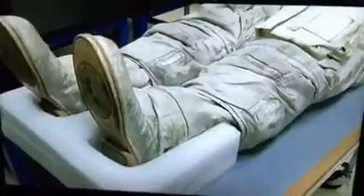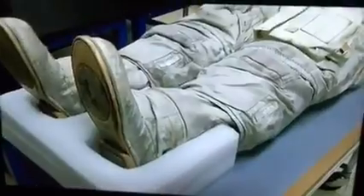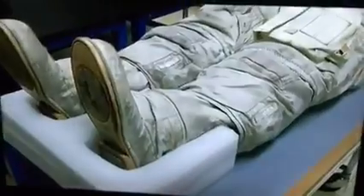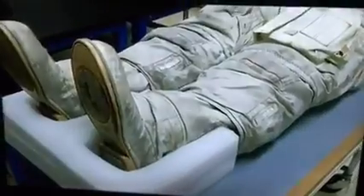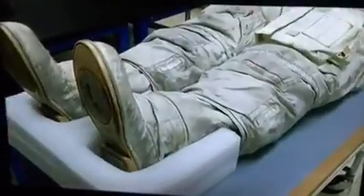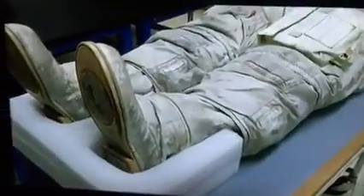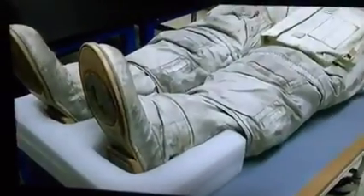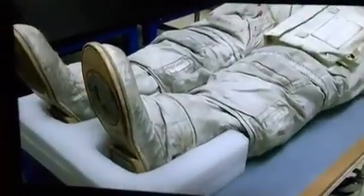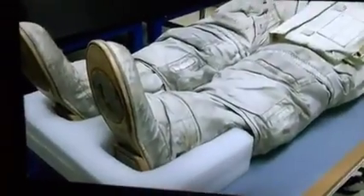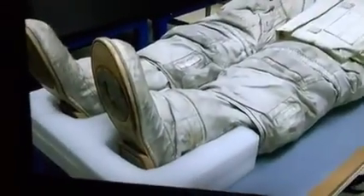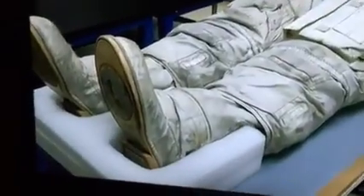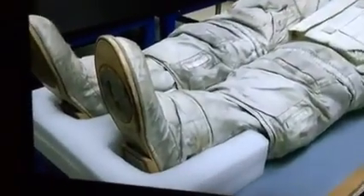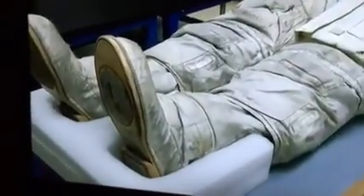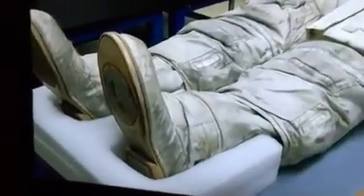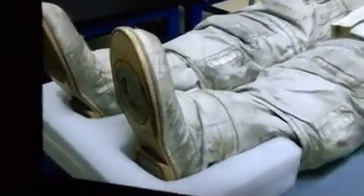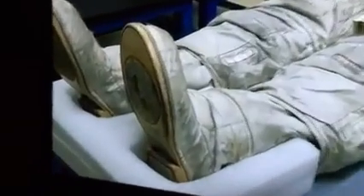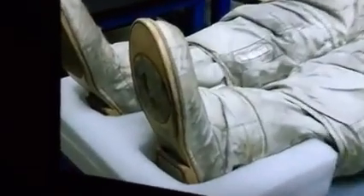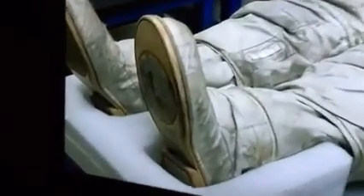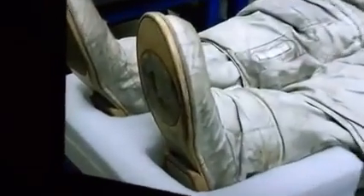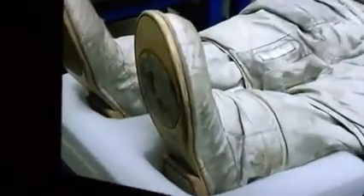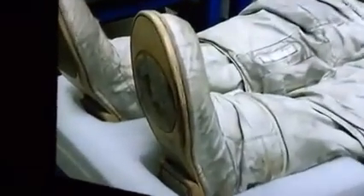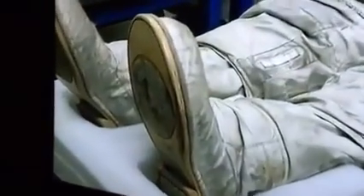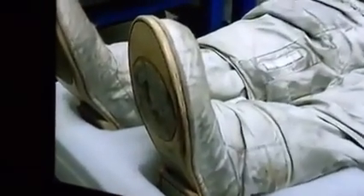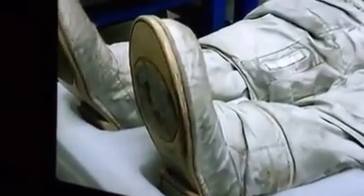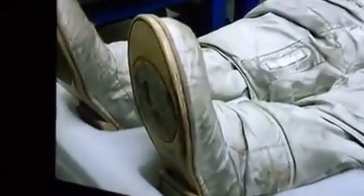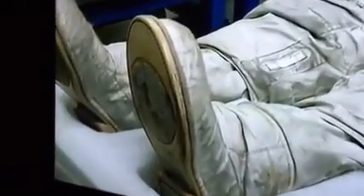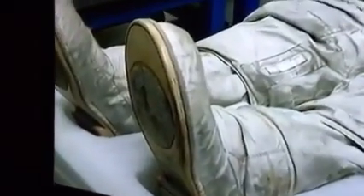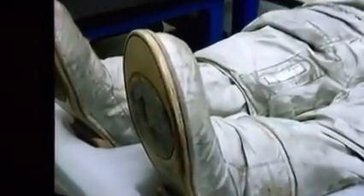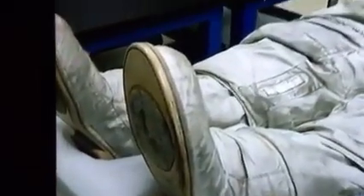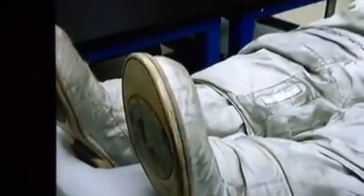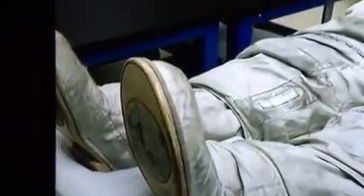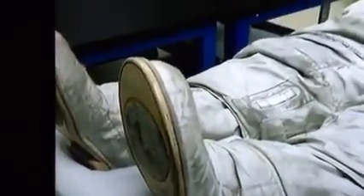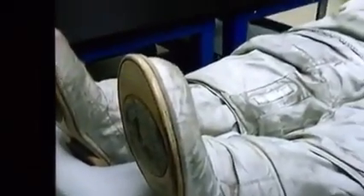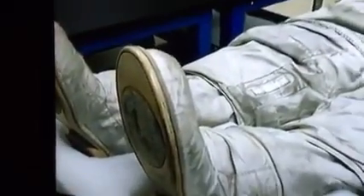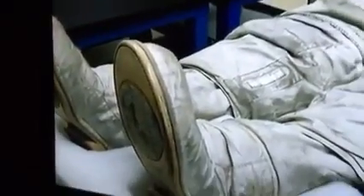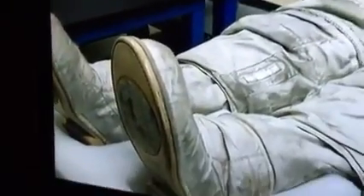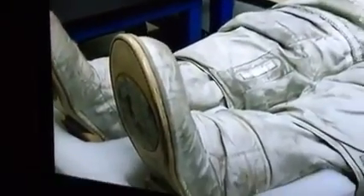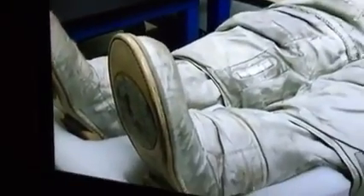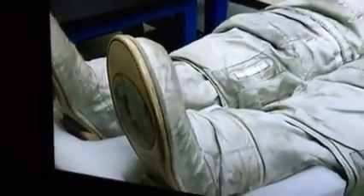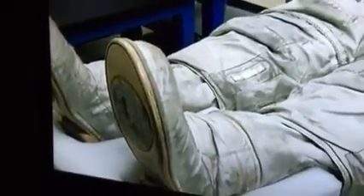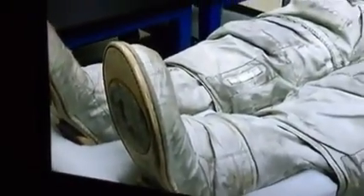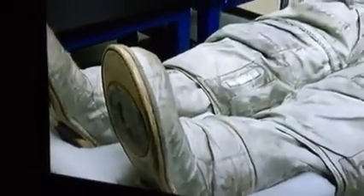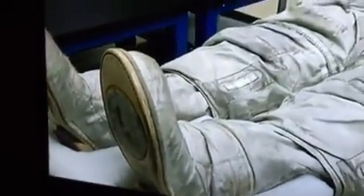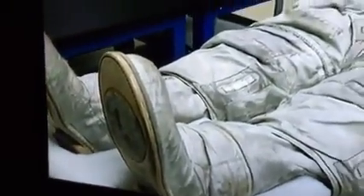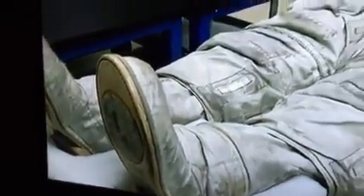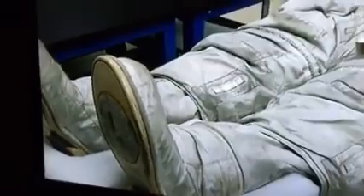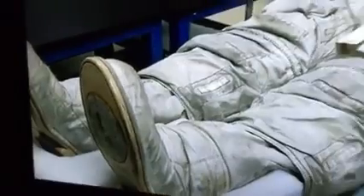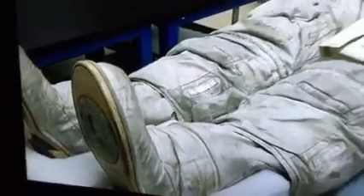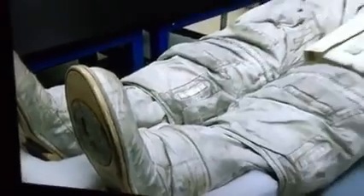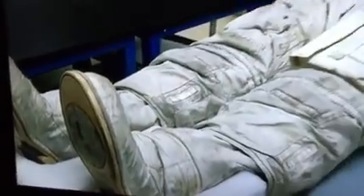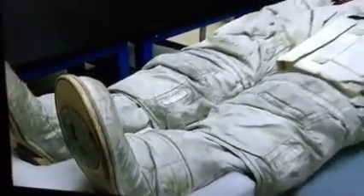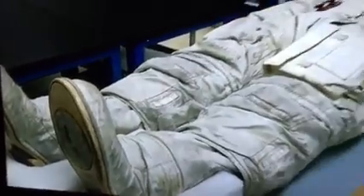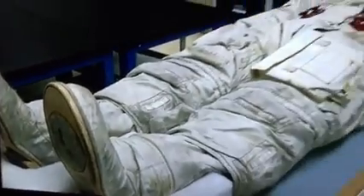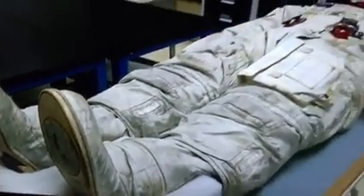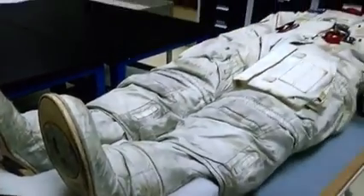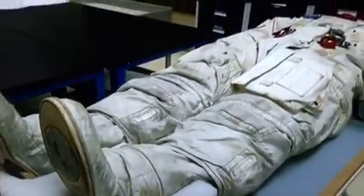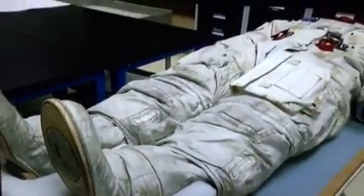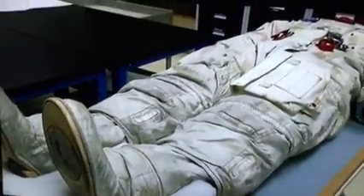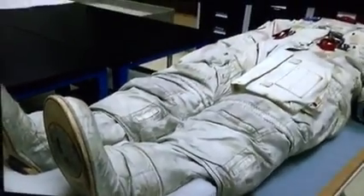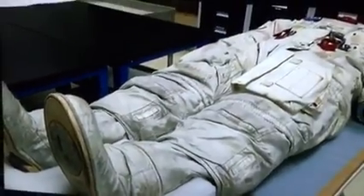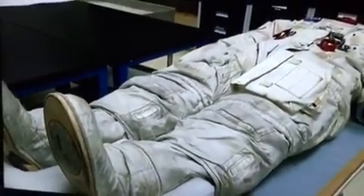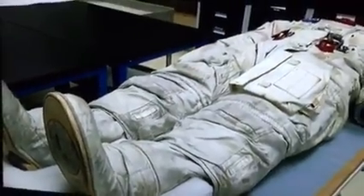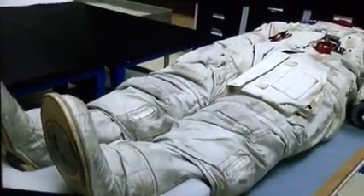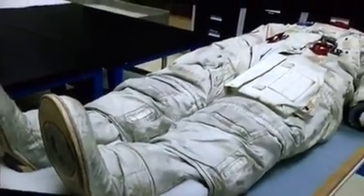Without this suit, nothing would have been possible. We just would have had a trip to the moon — look out the window, take pictures, and come back.